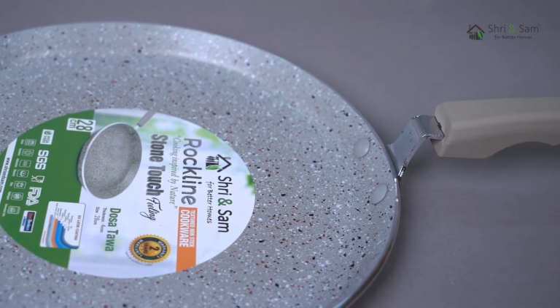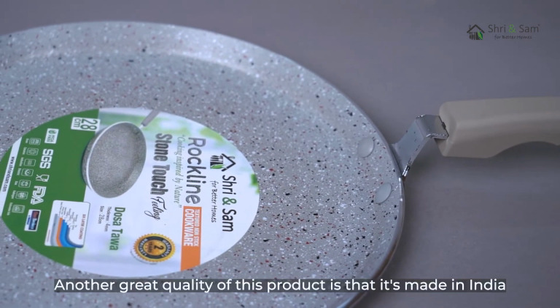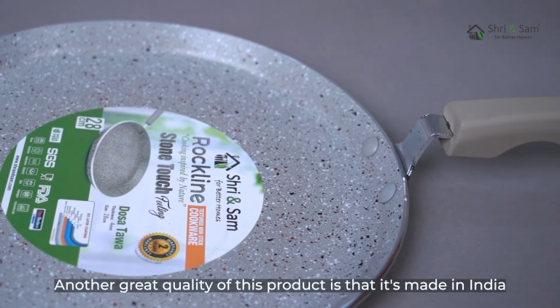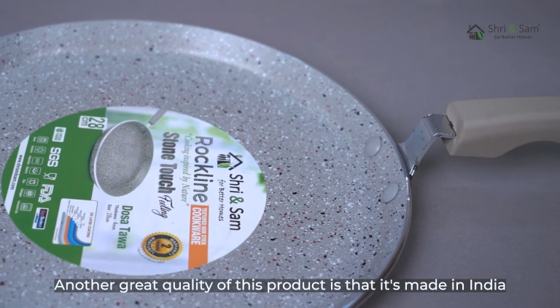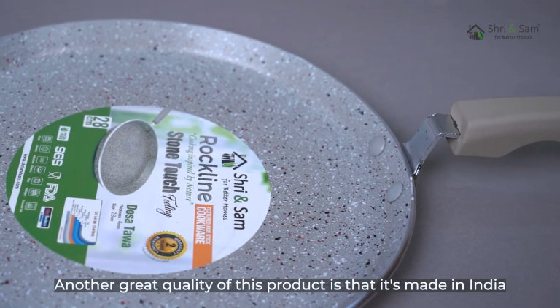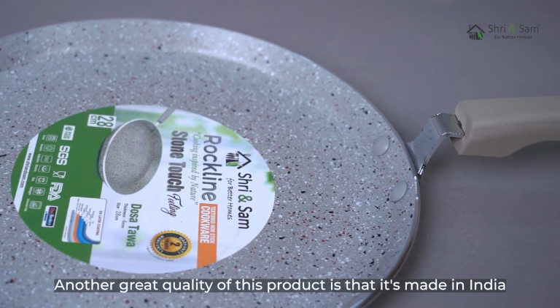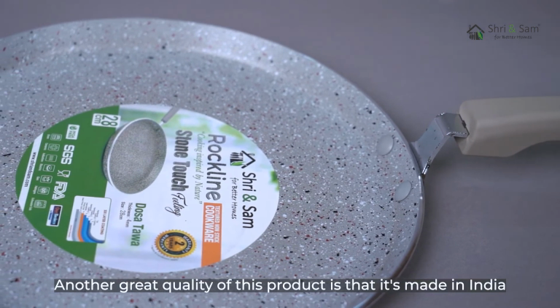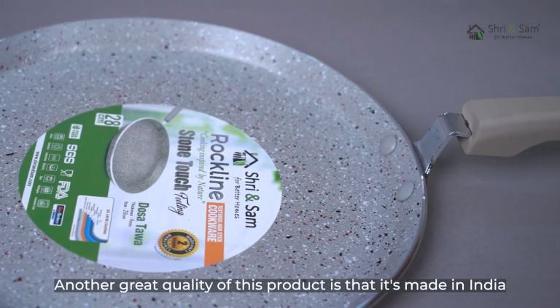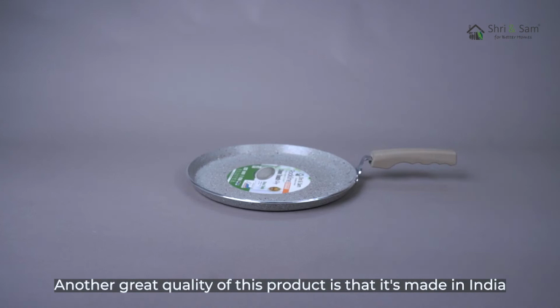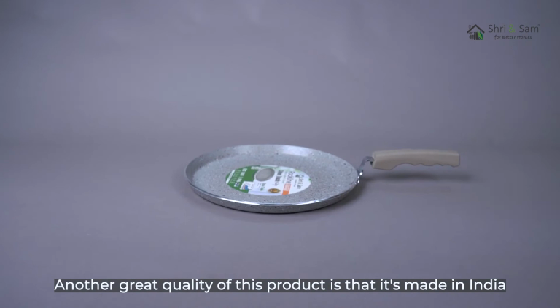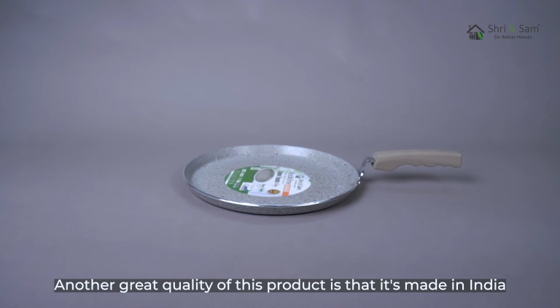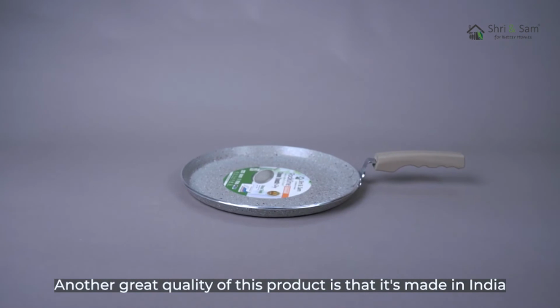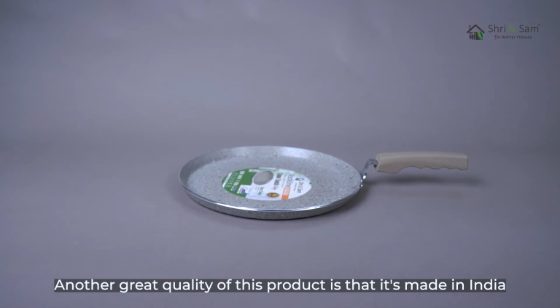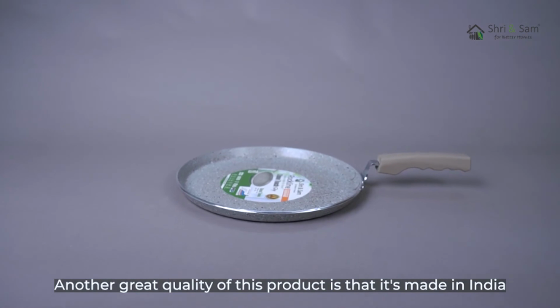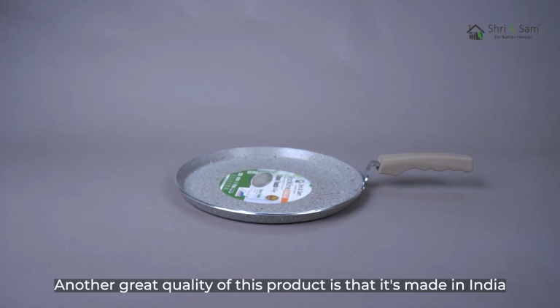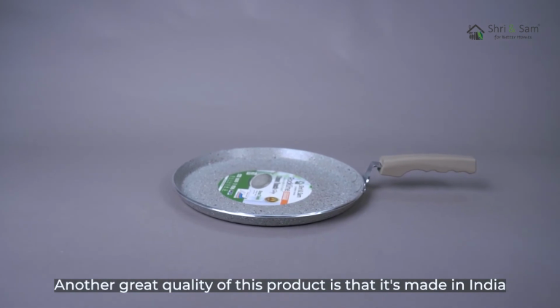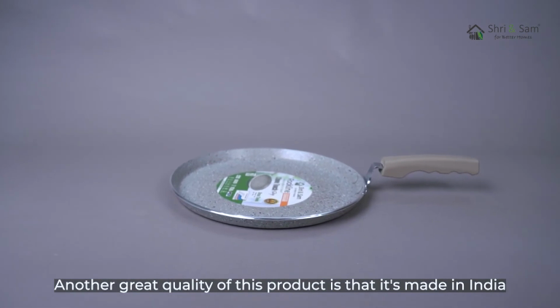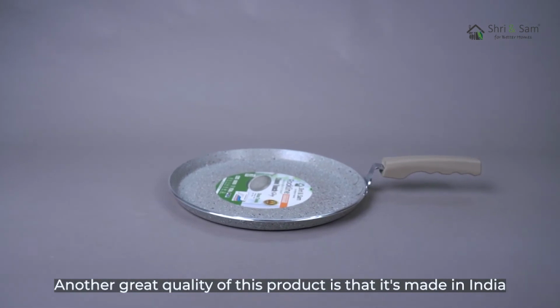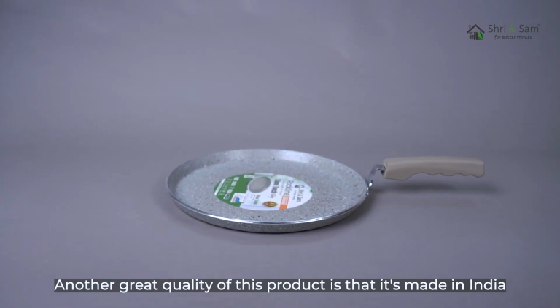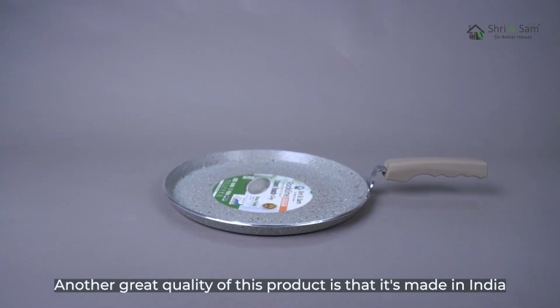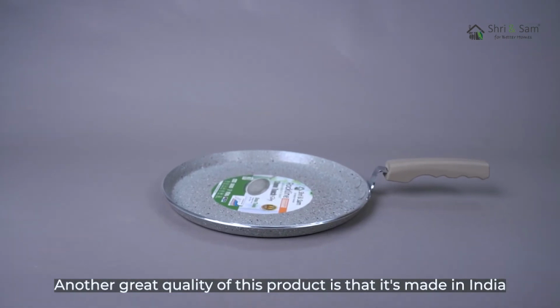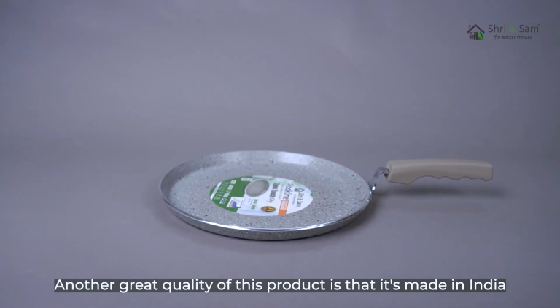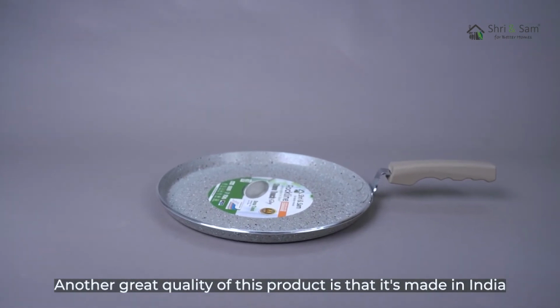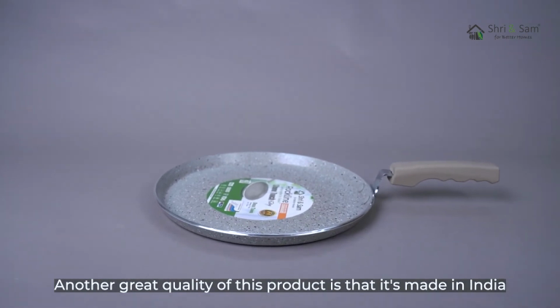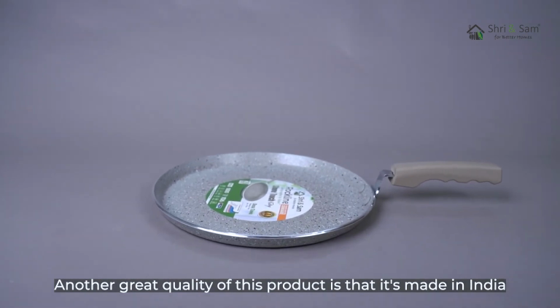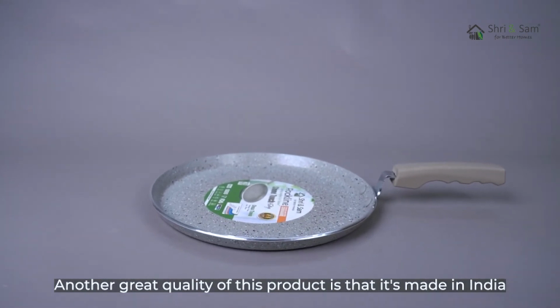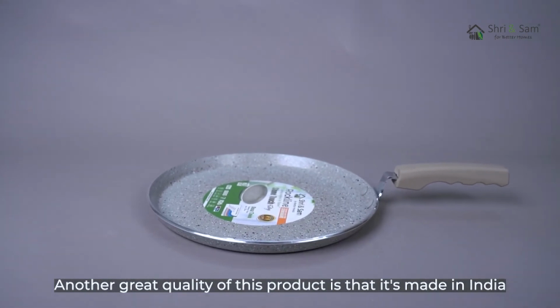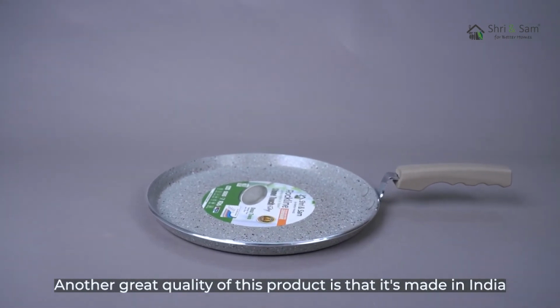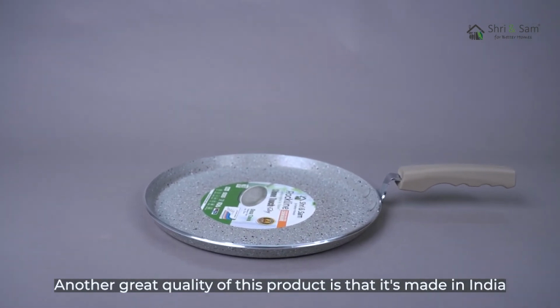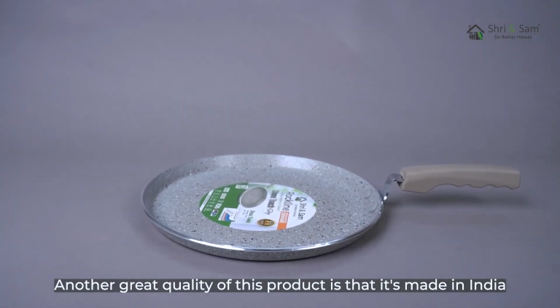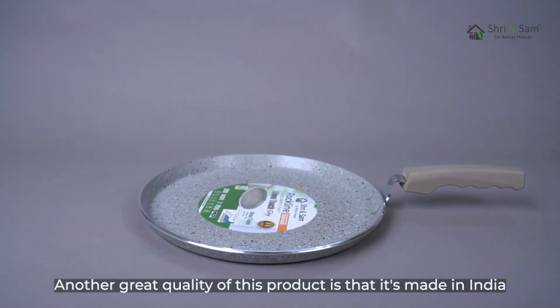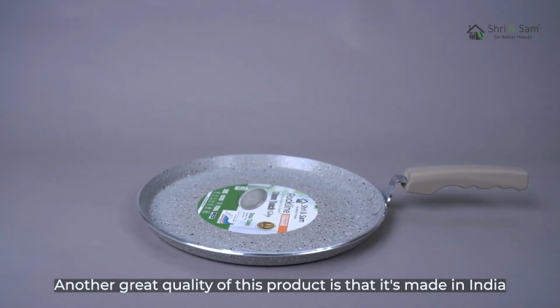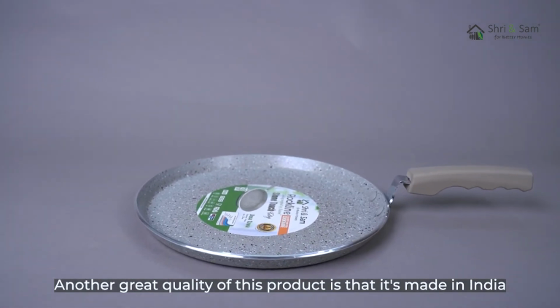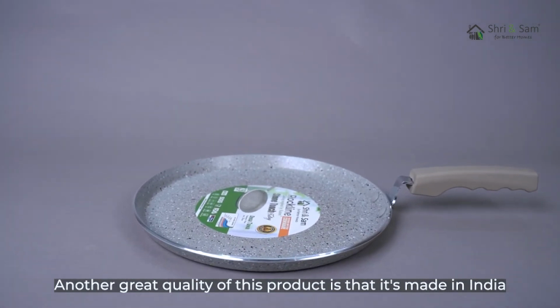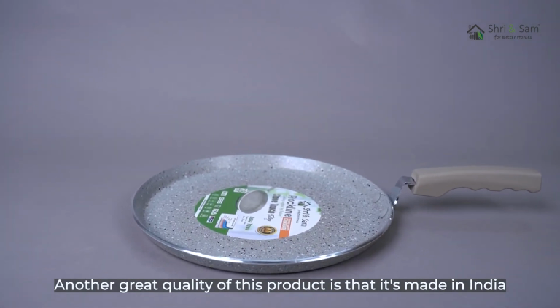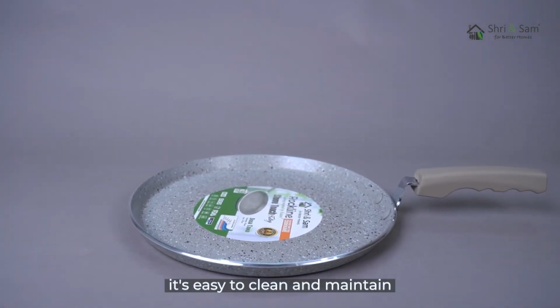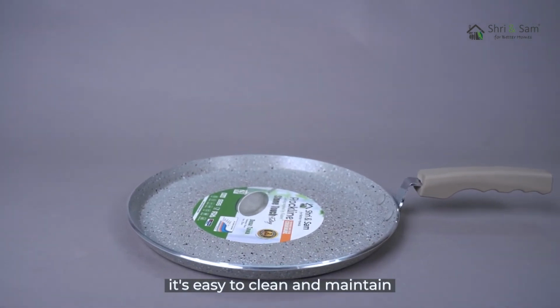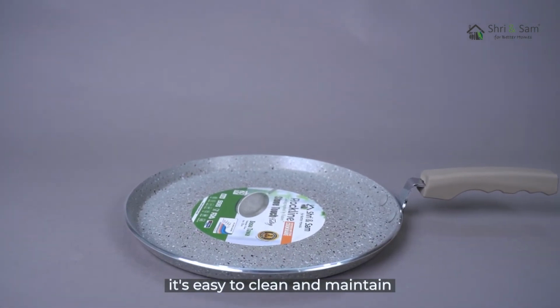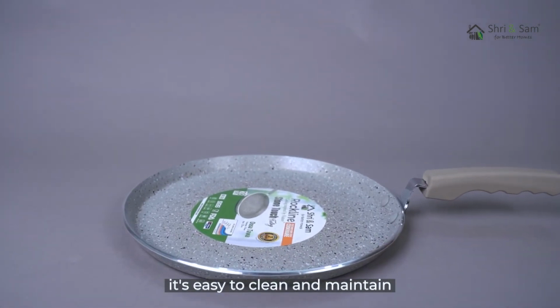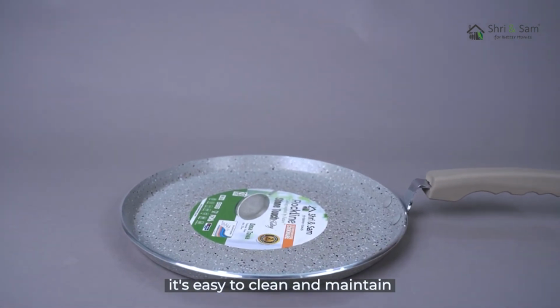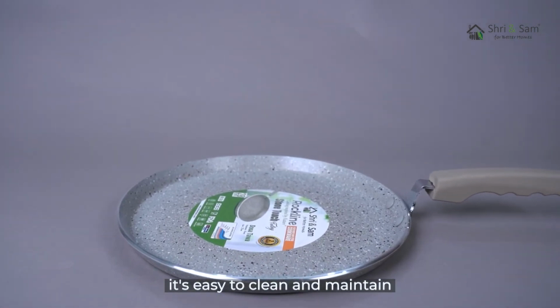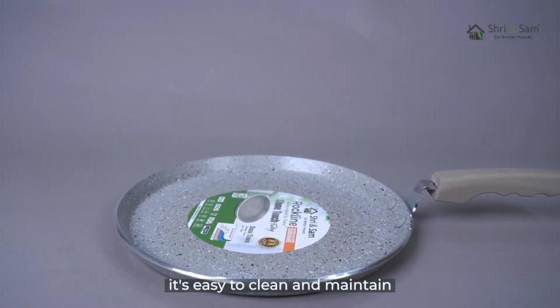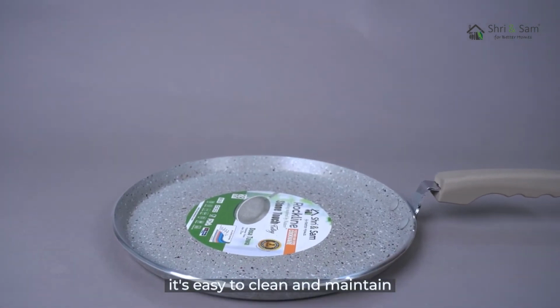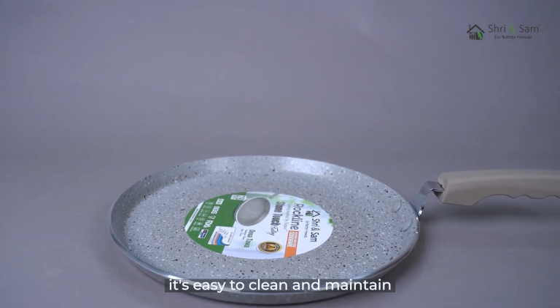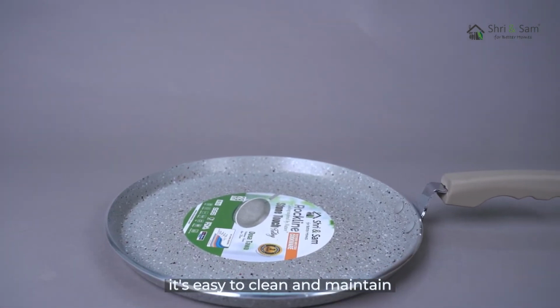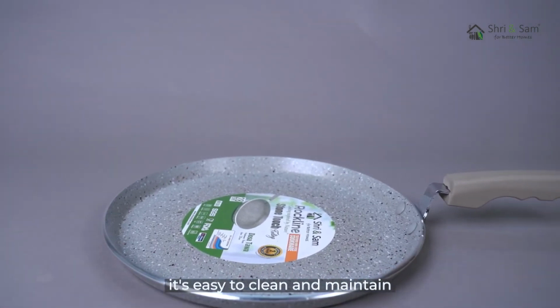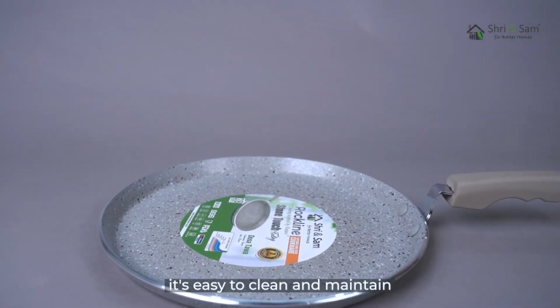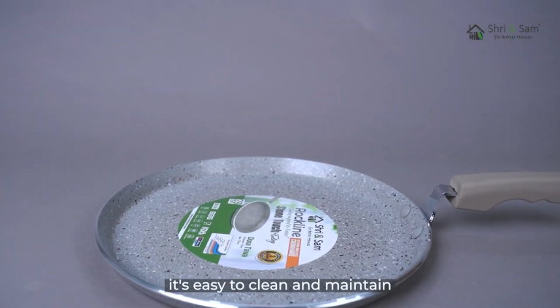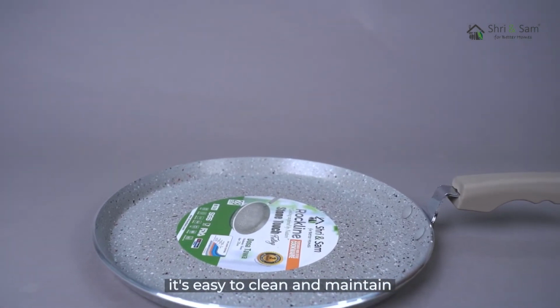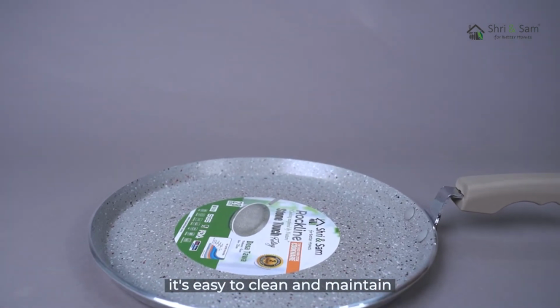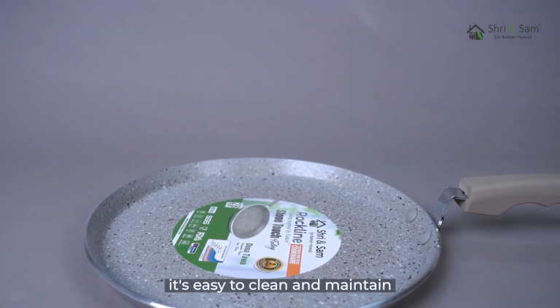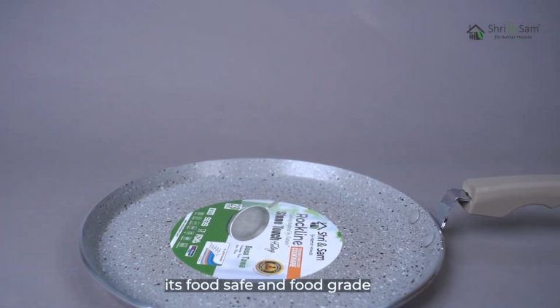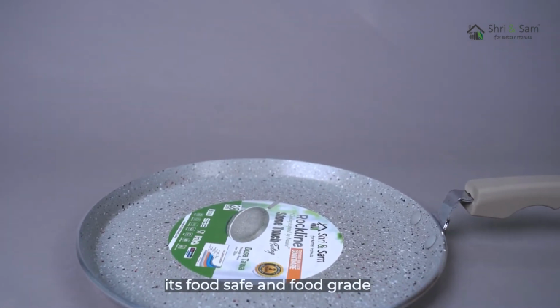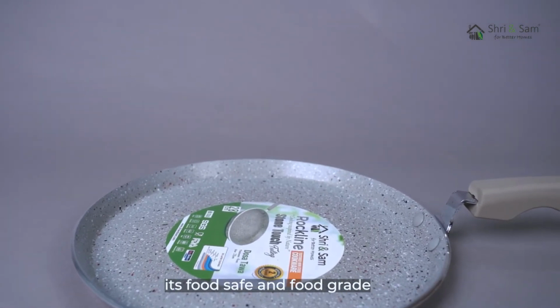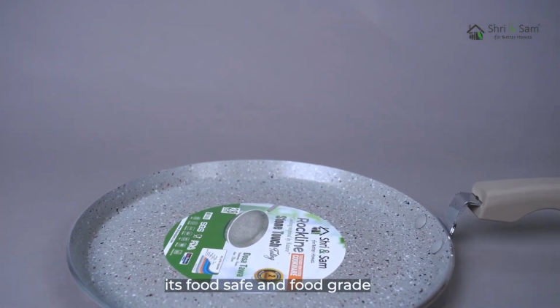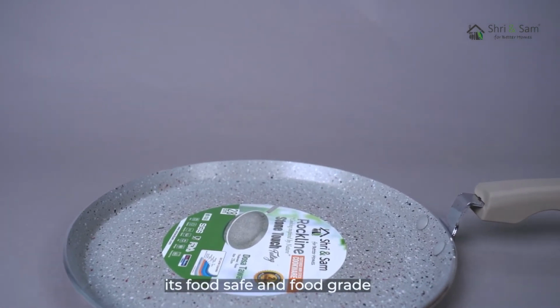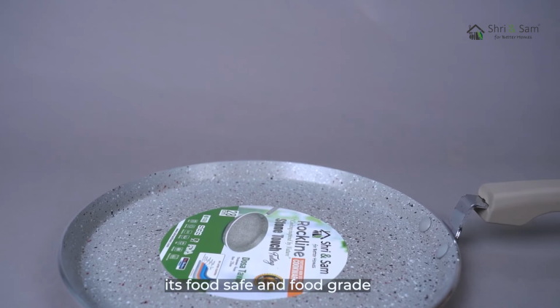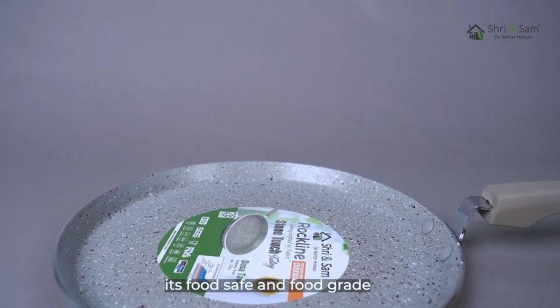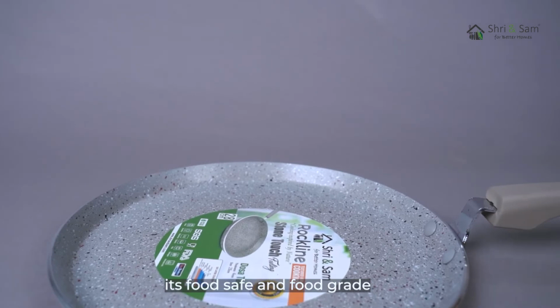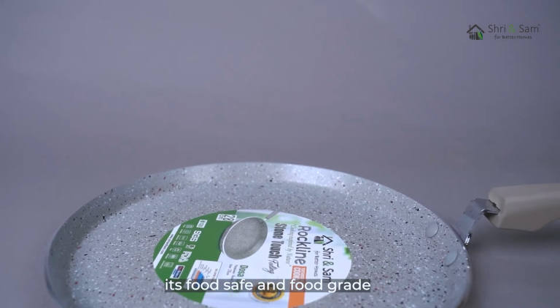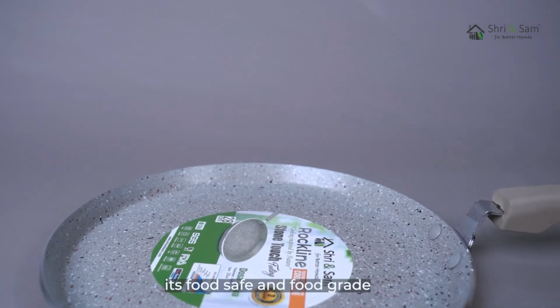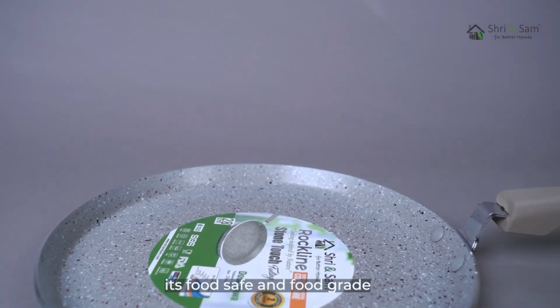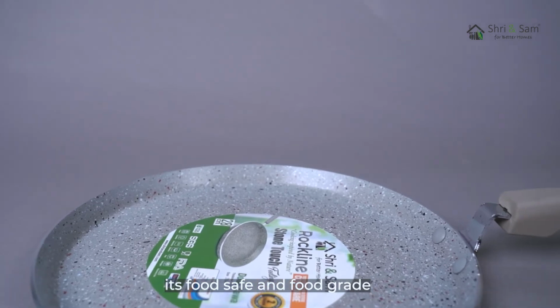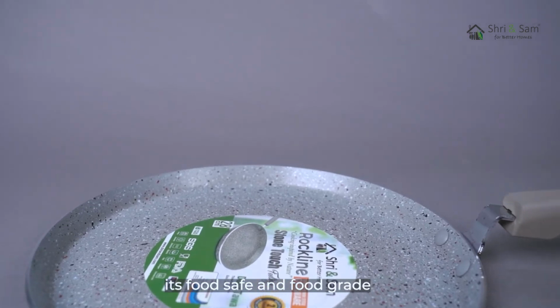Another great quality of this product is that it's made in India. It's easy to clean and maintain. It's food safe and food grade.